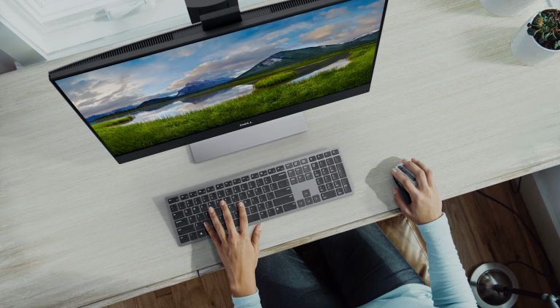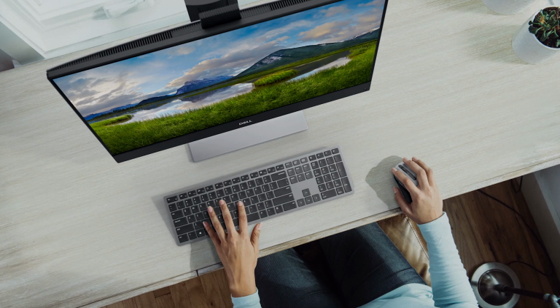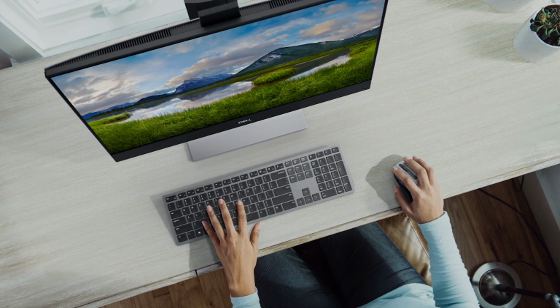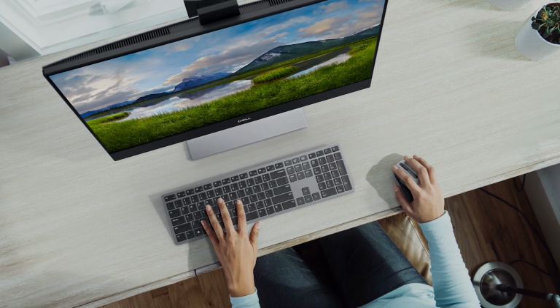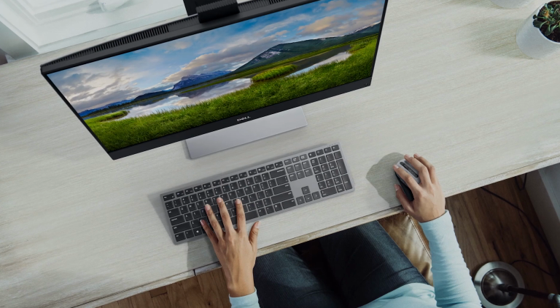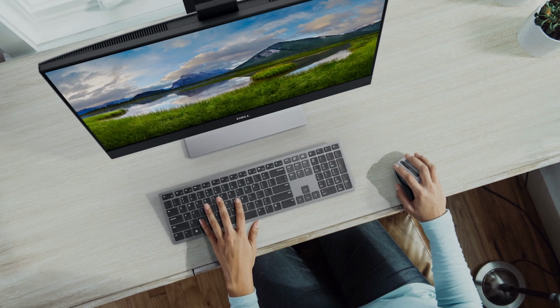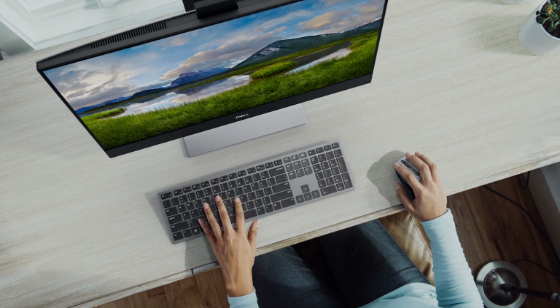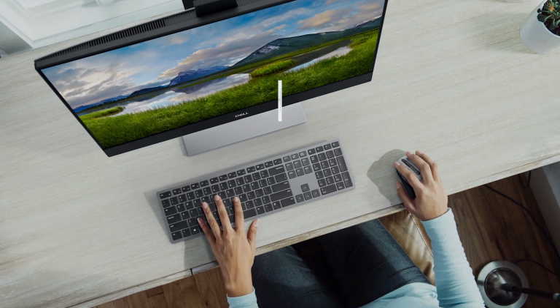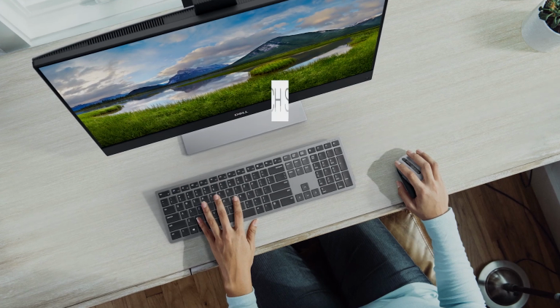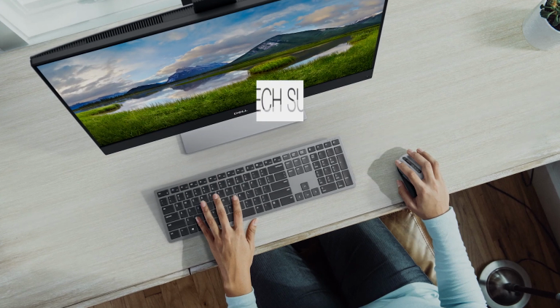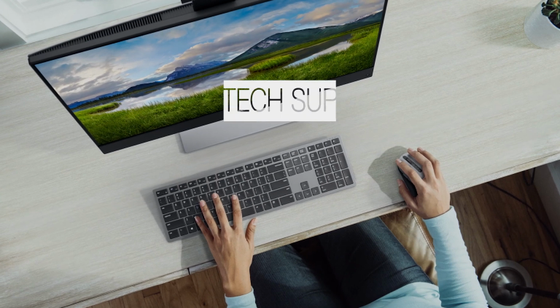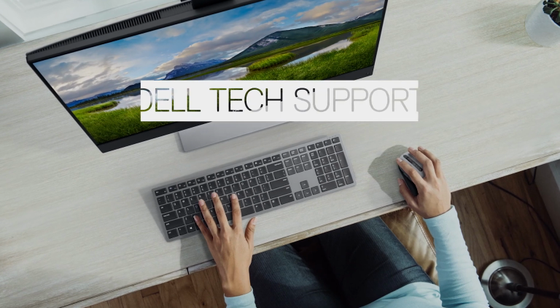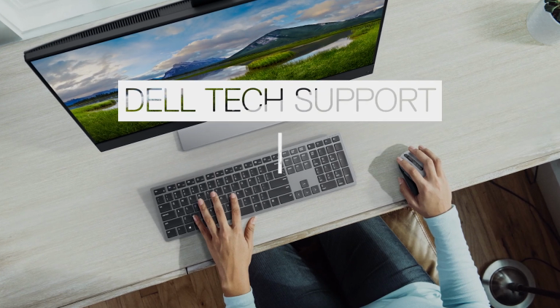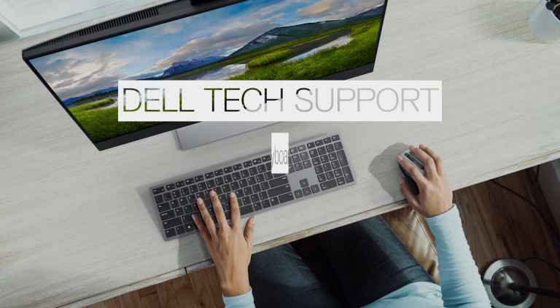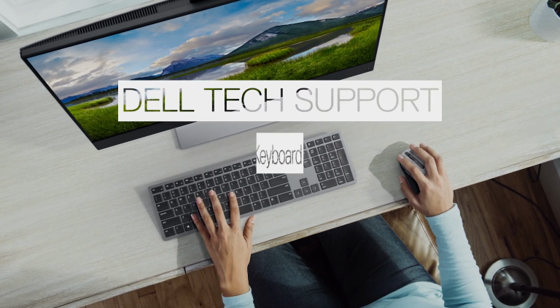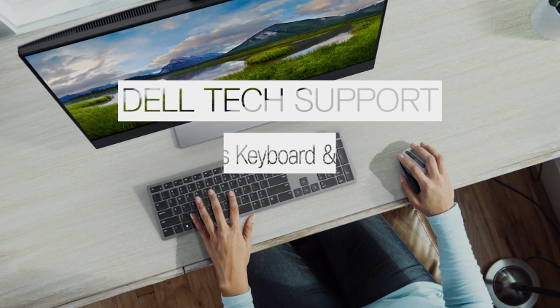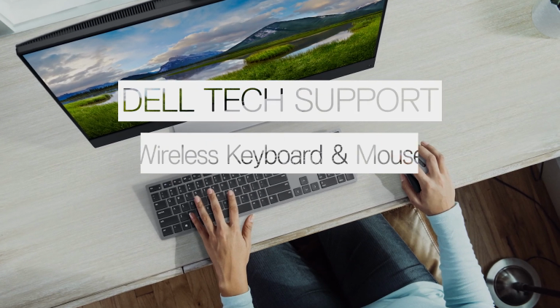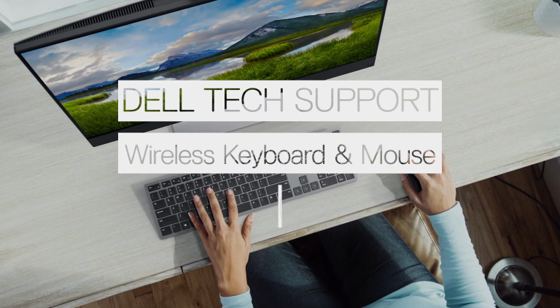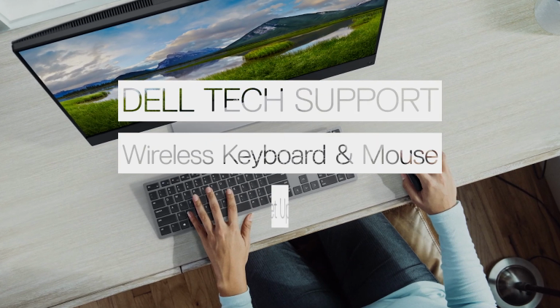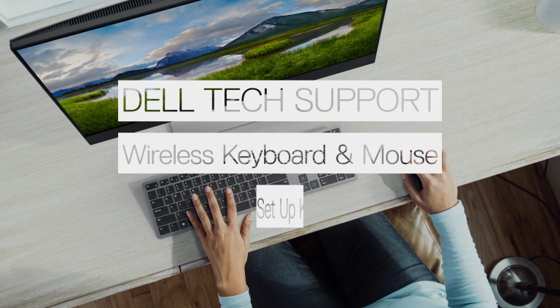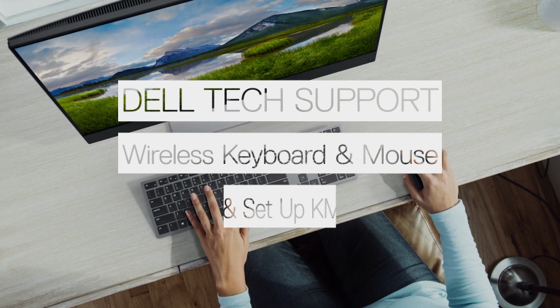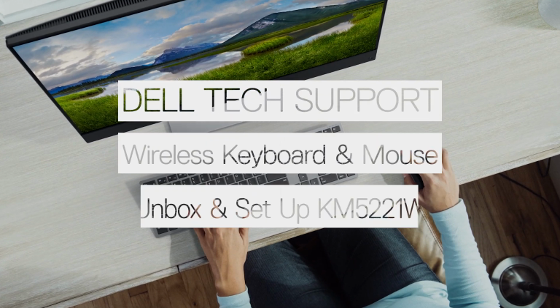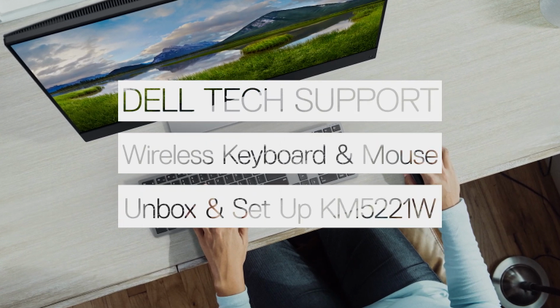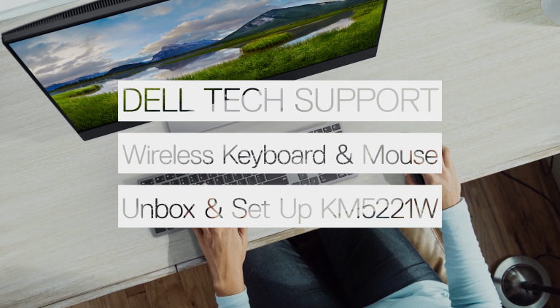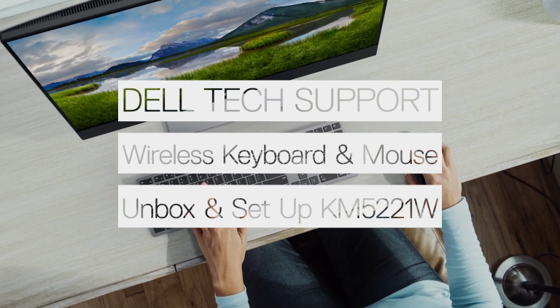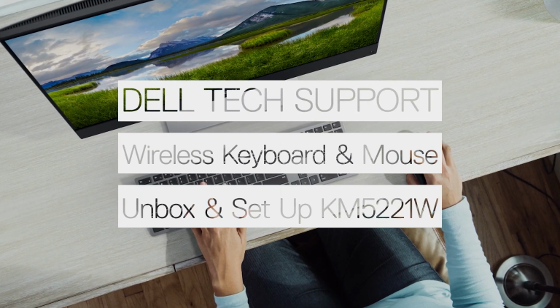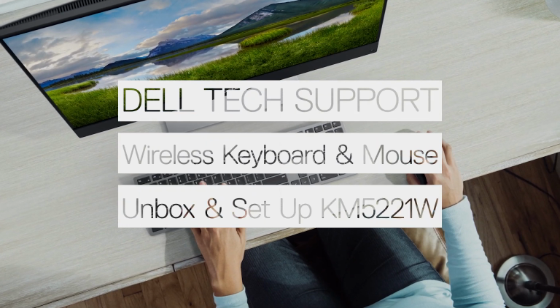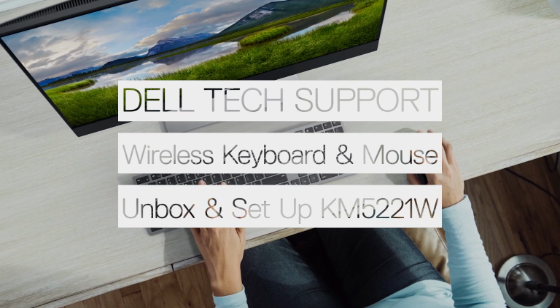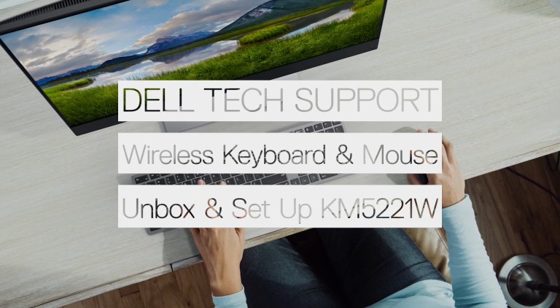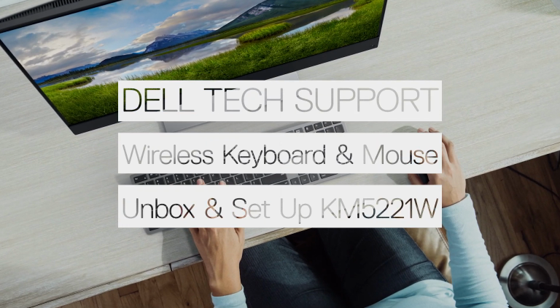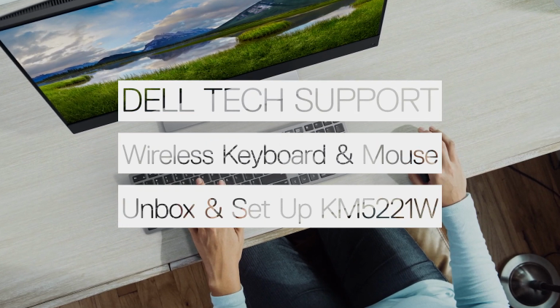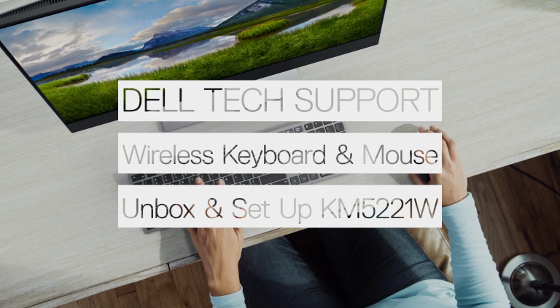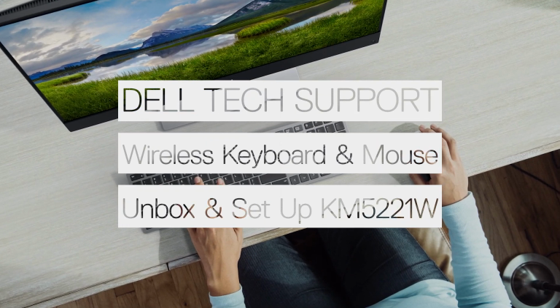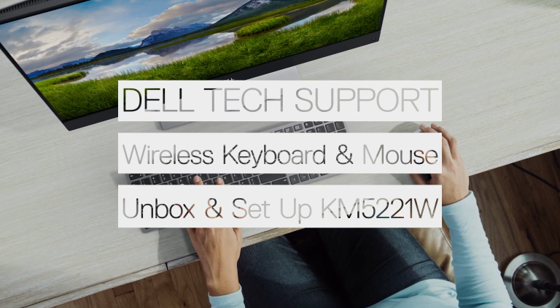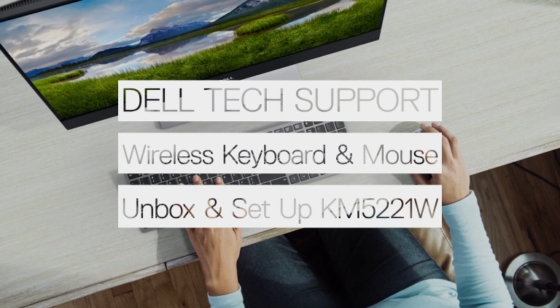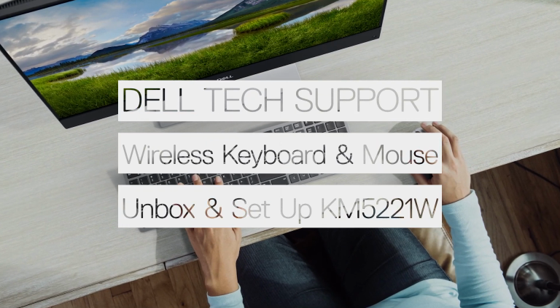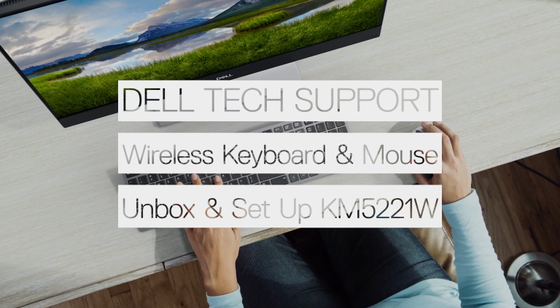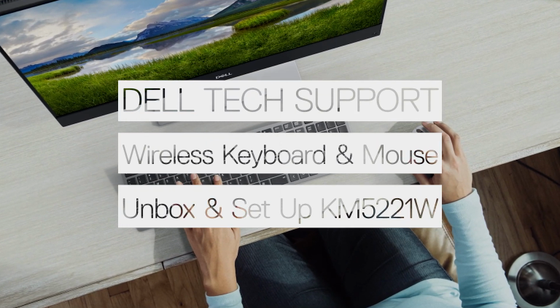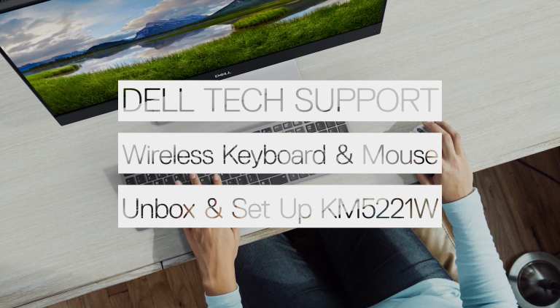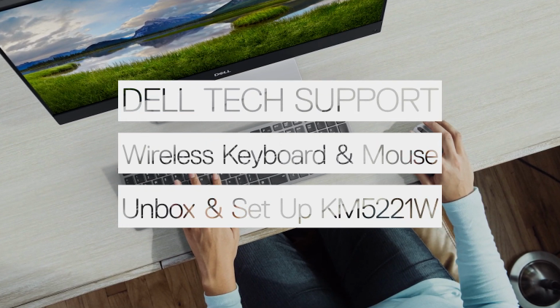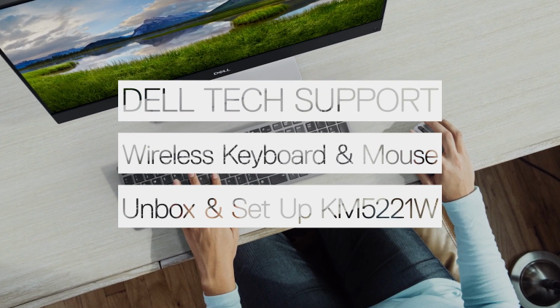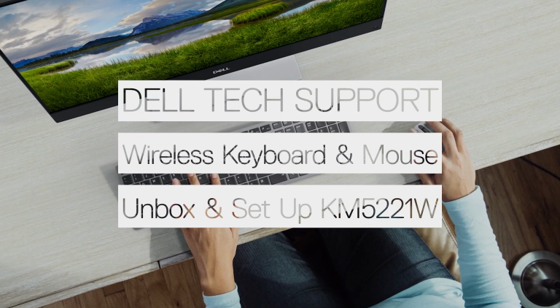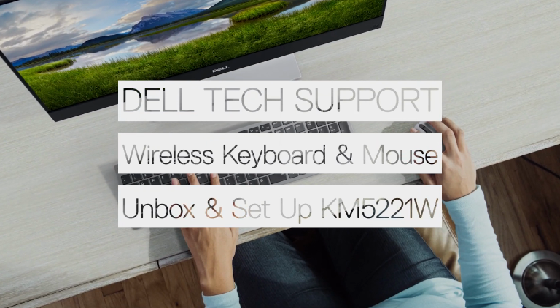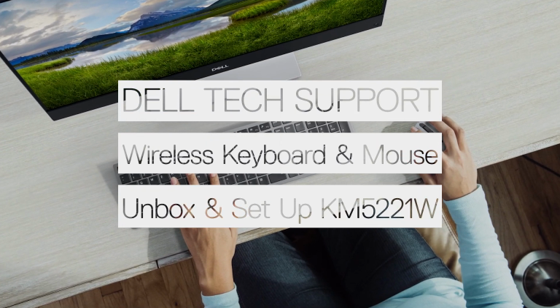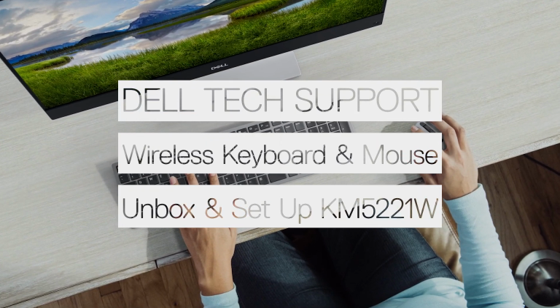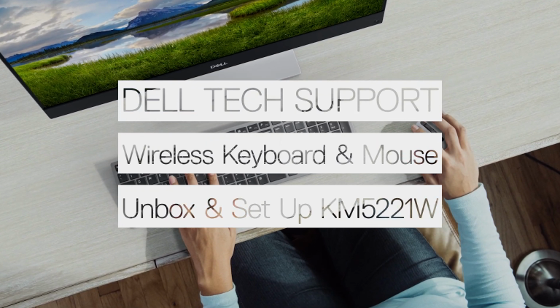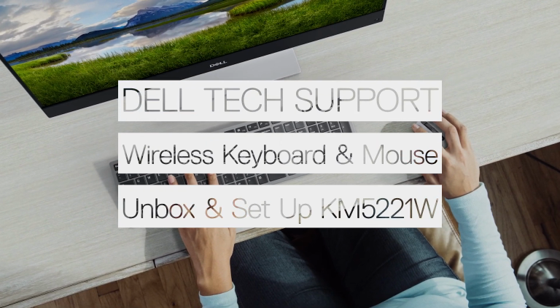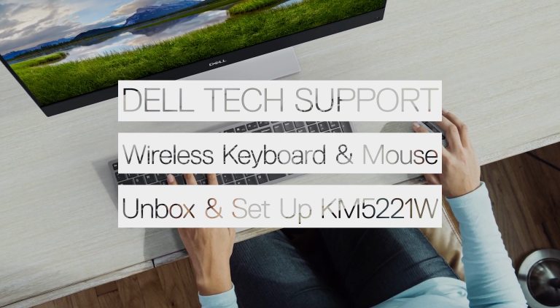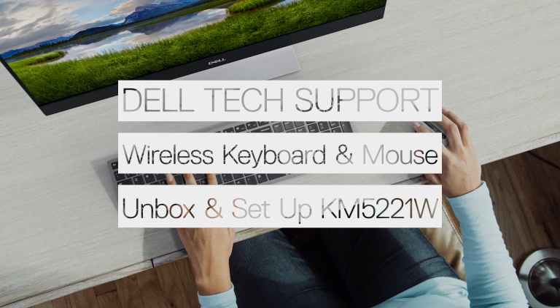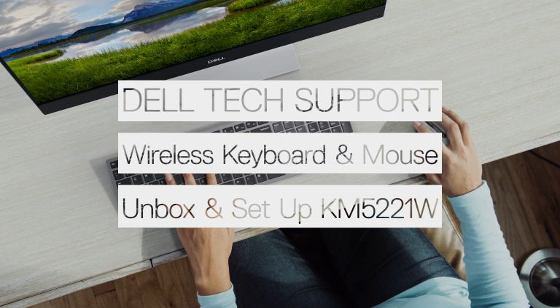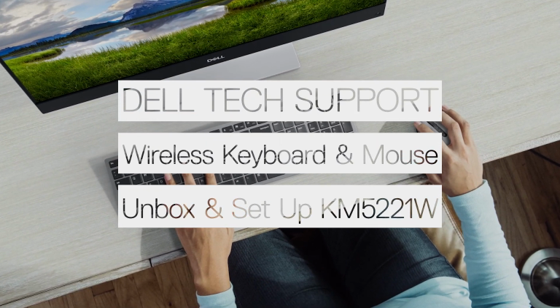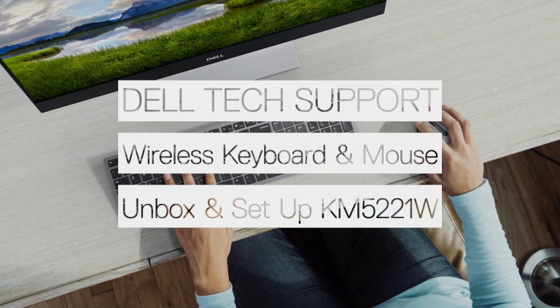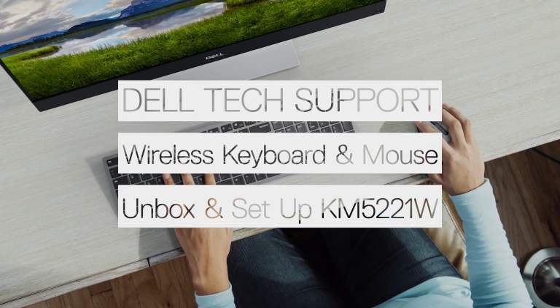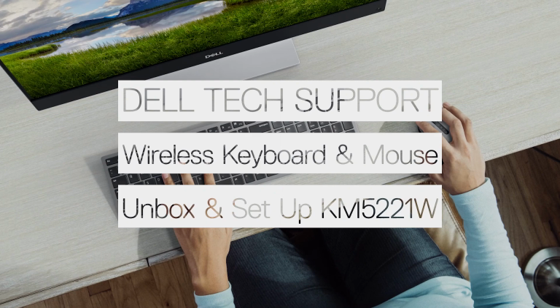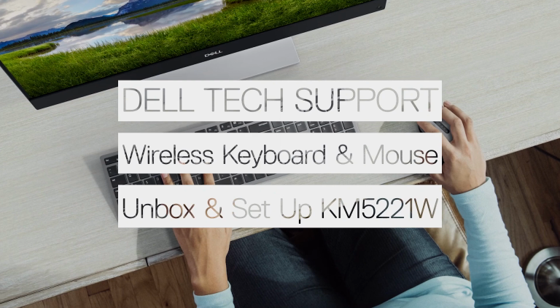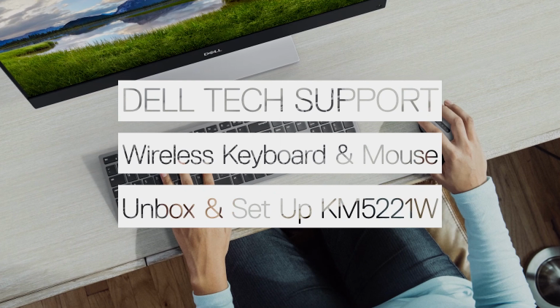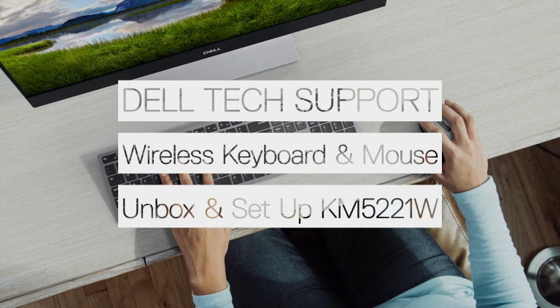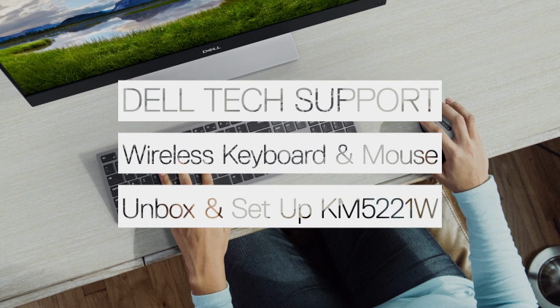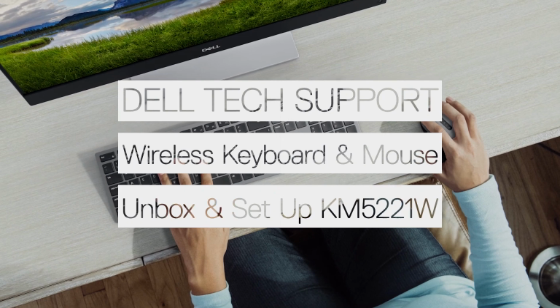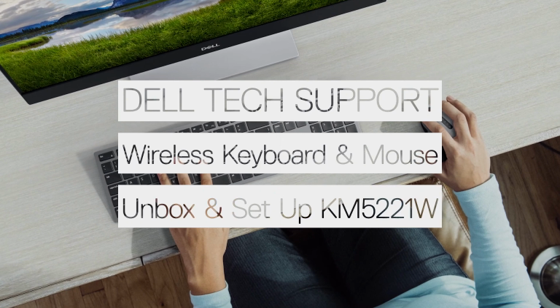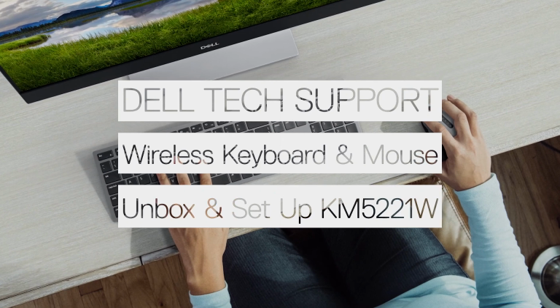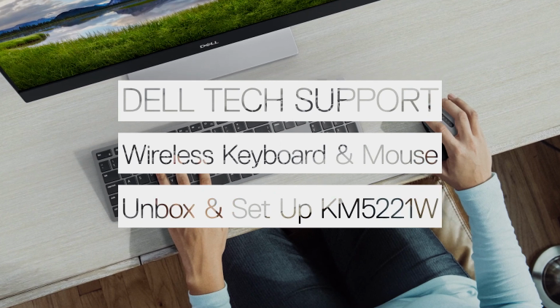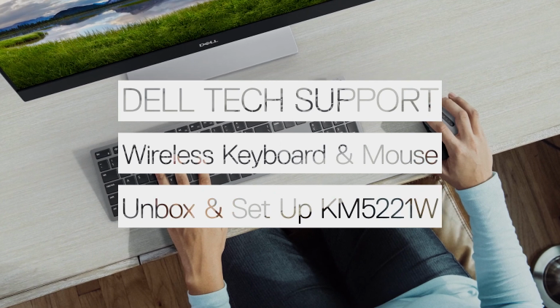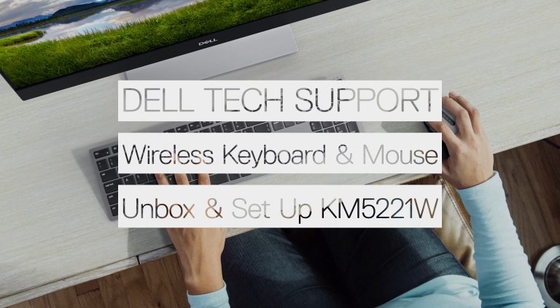In this video, we will show you how to unbox and set up your Dell Pro wireless keyboard and mouse.